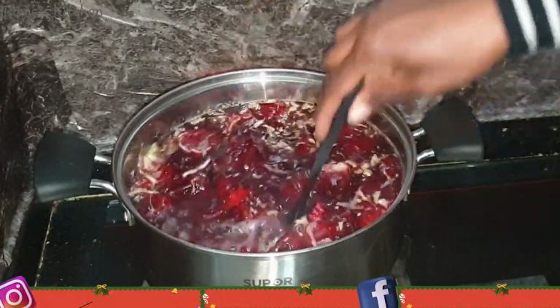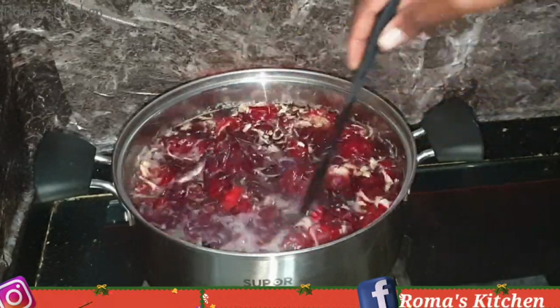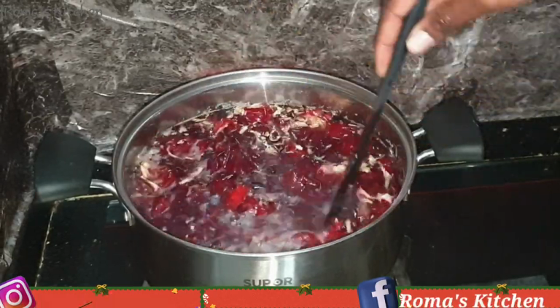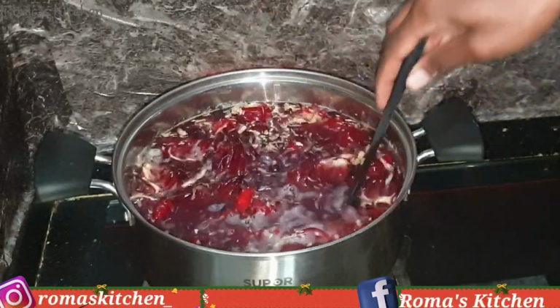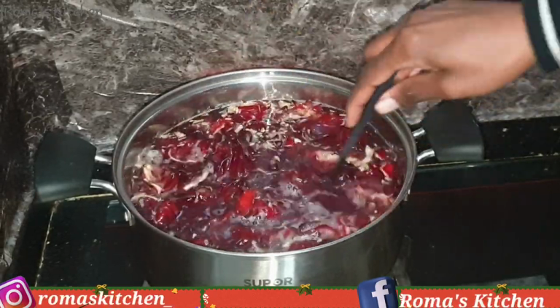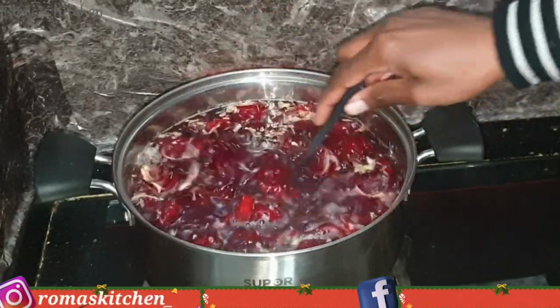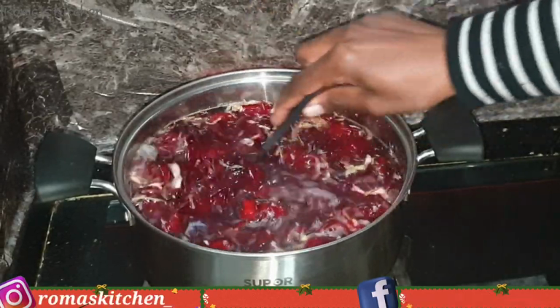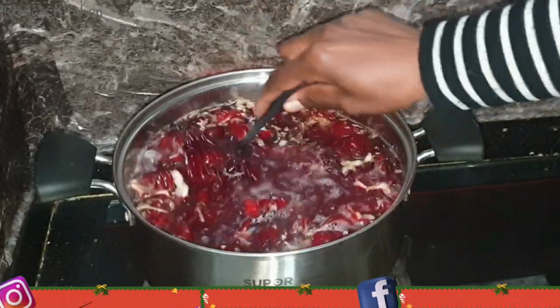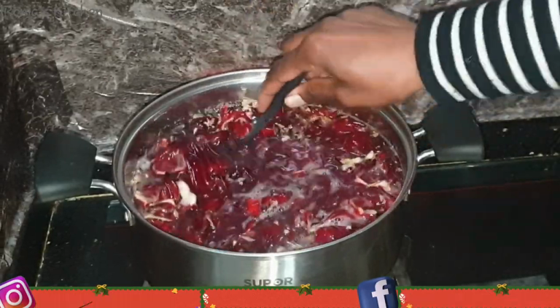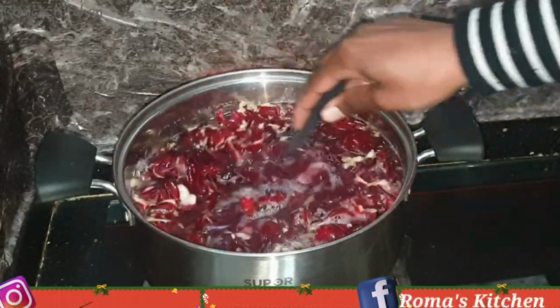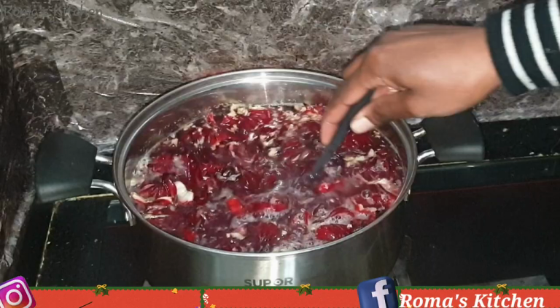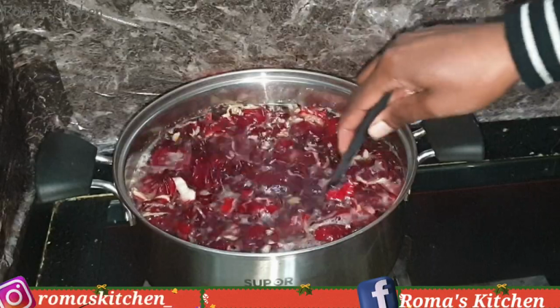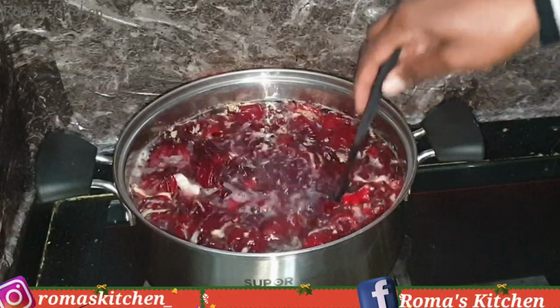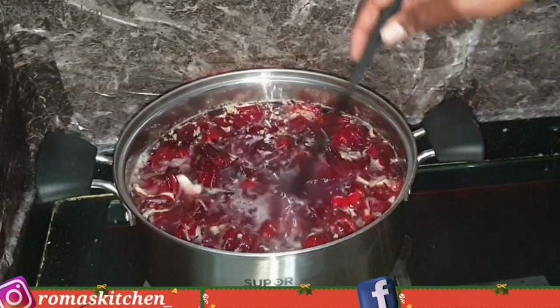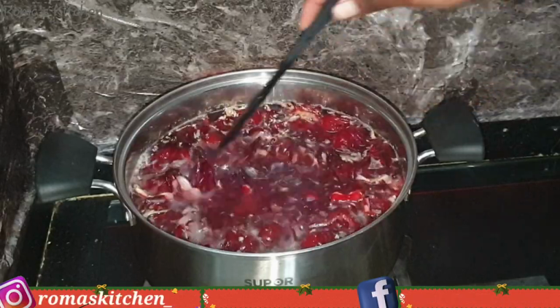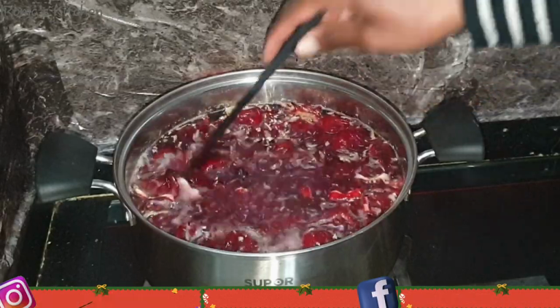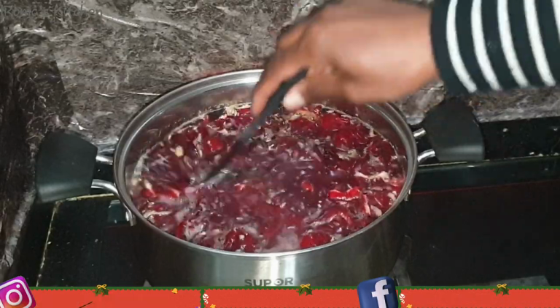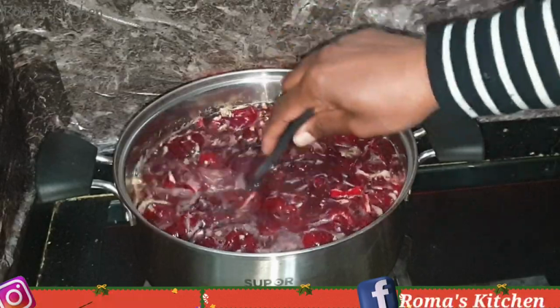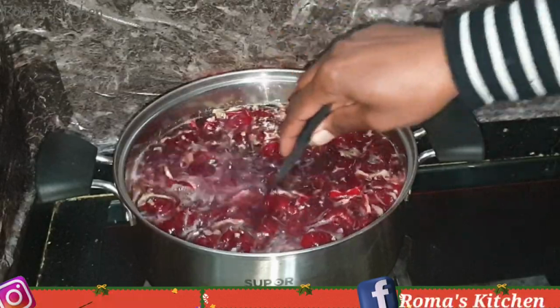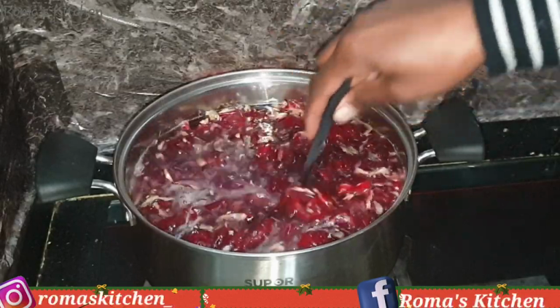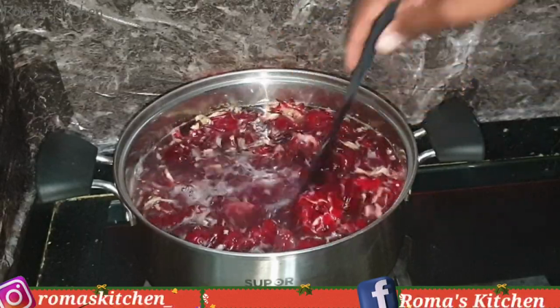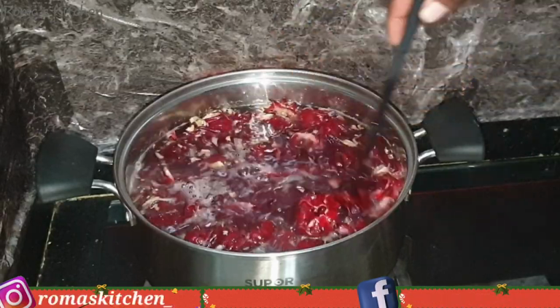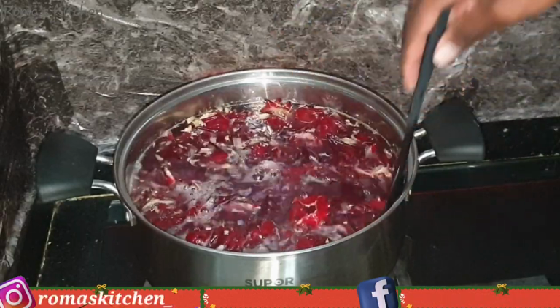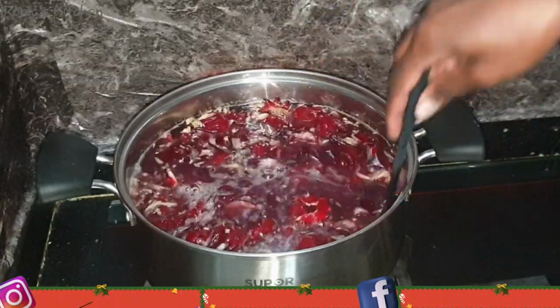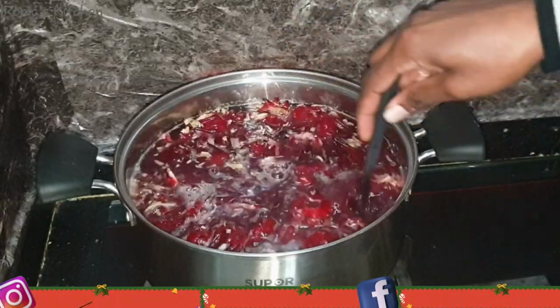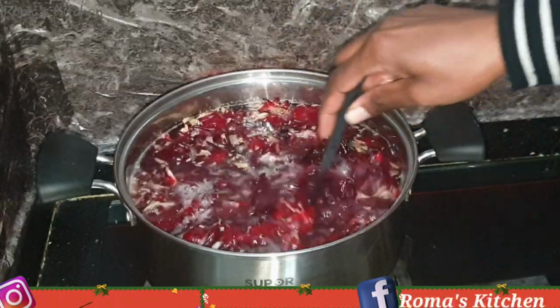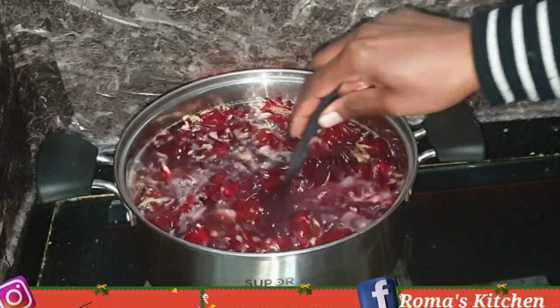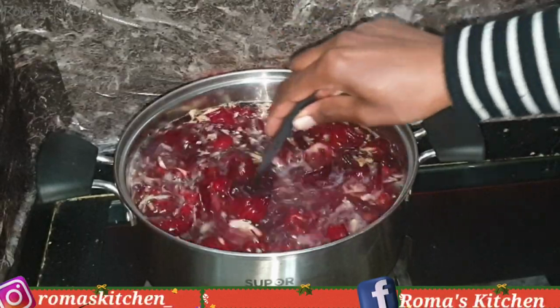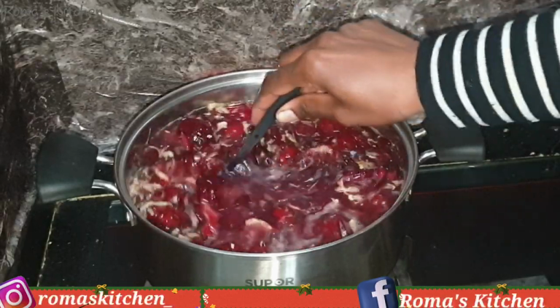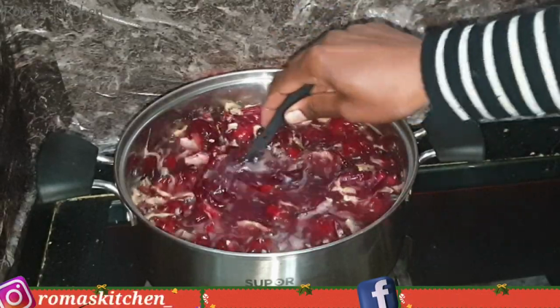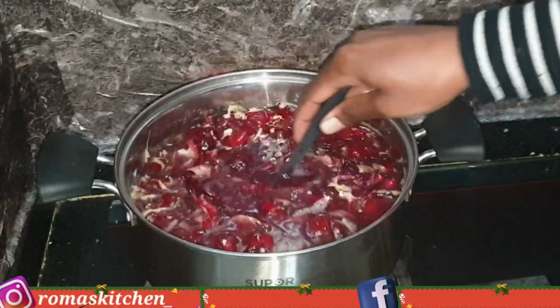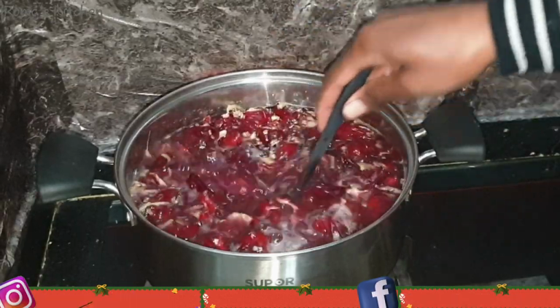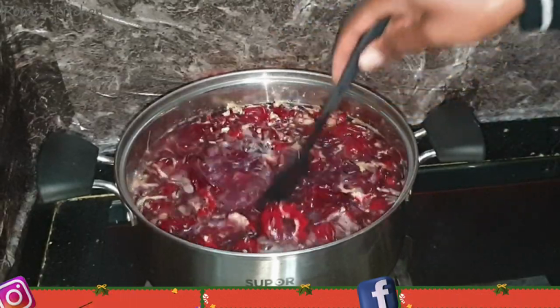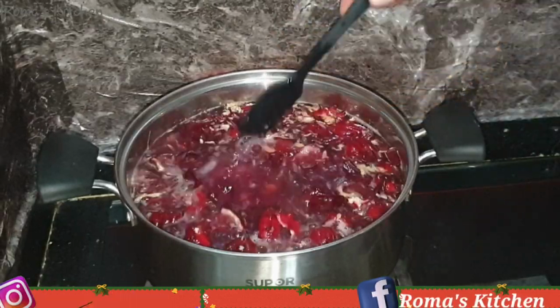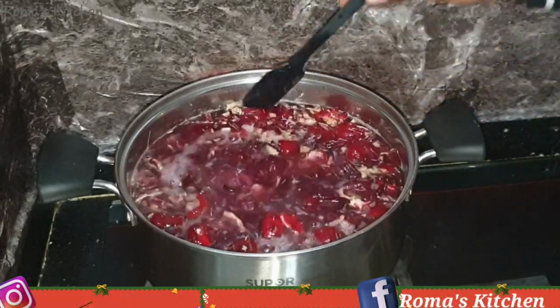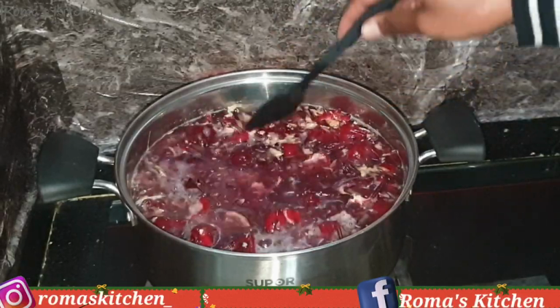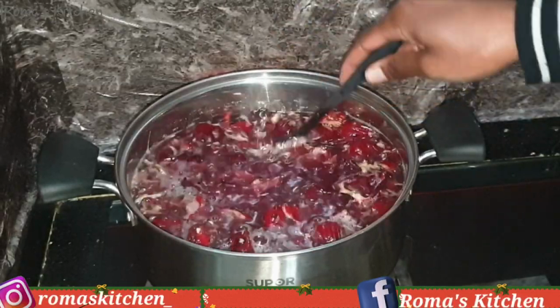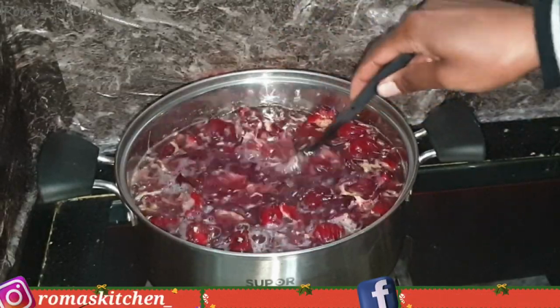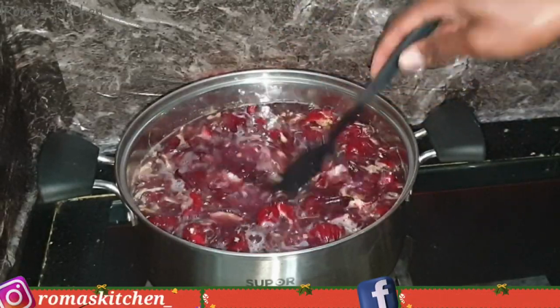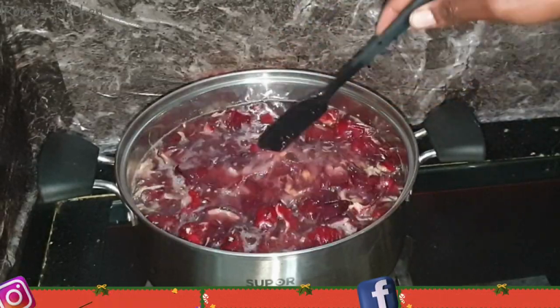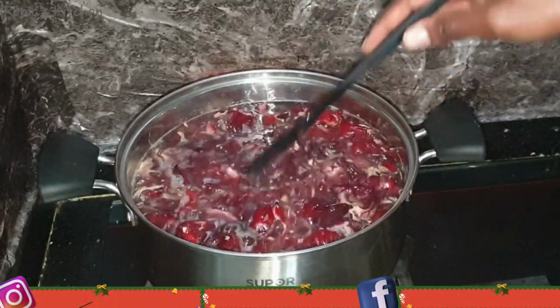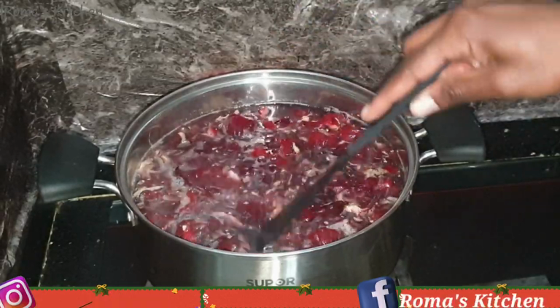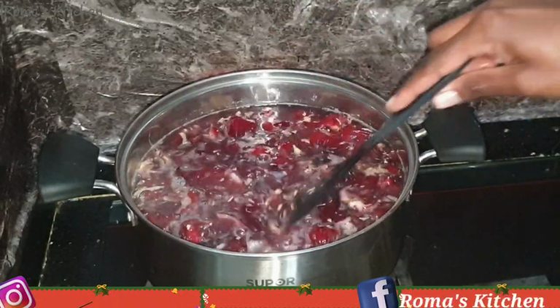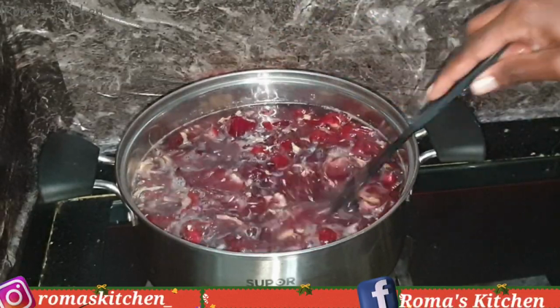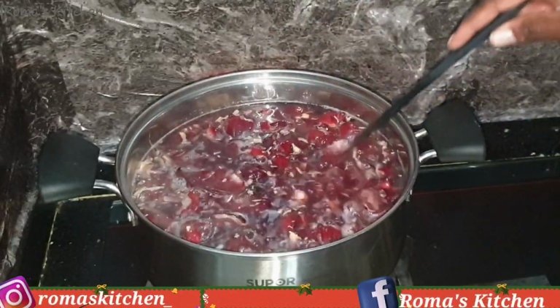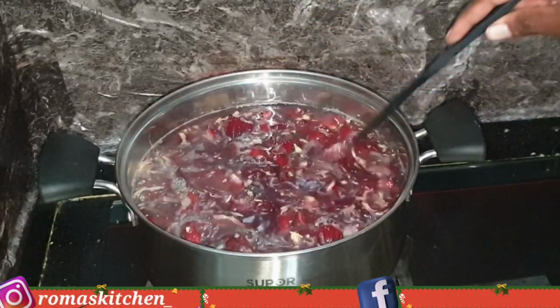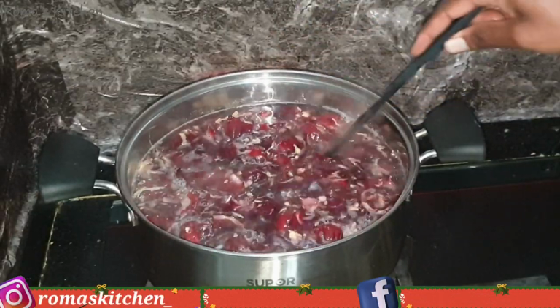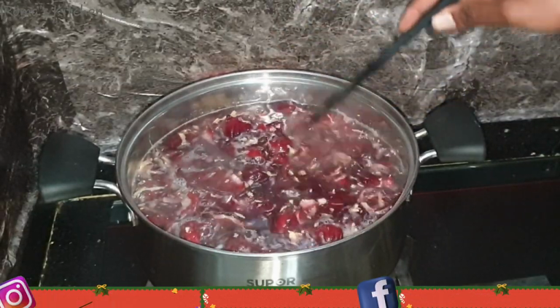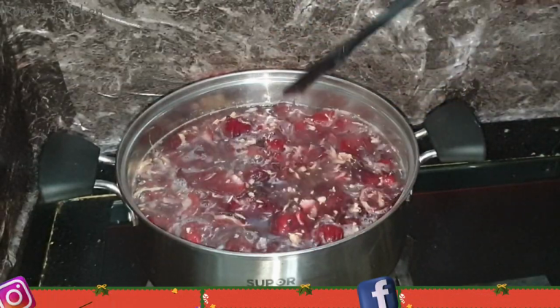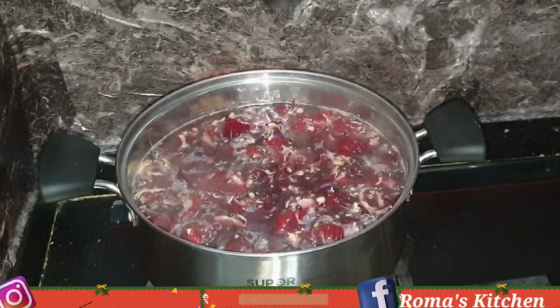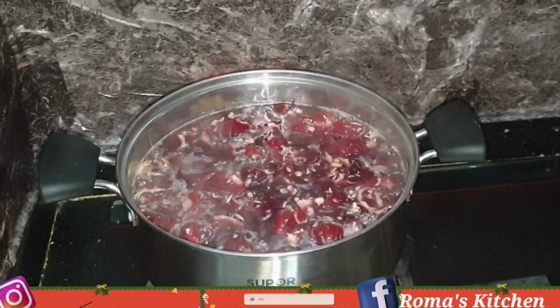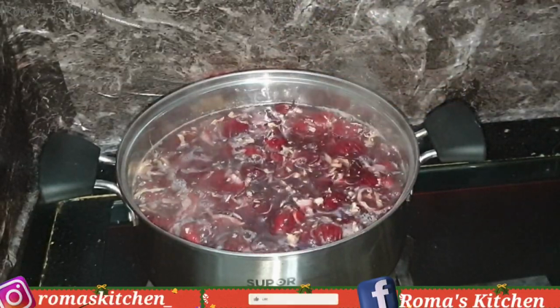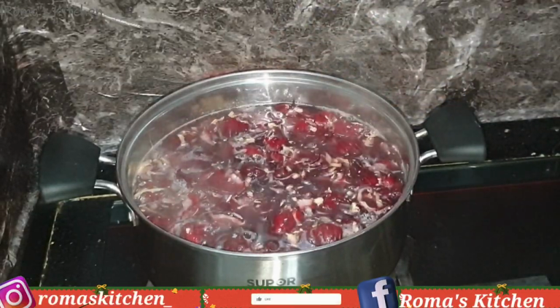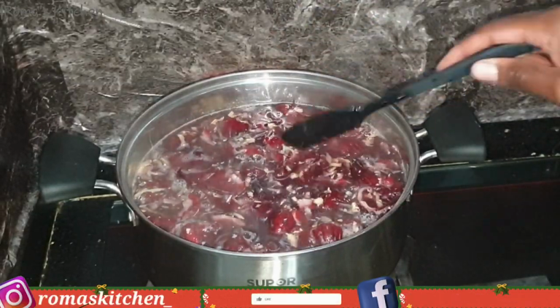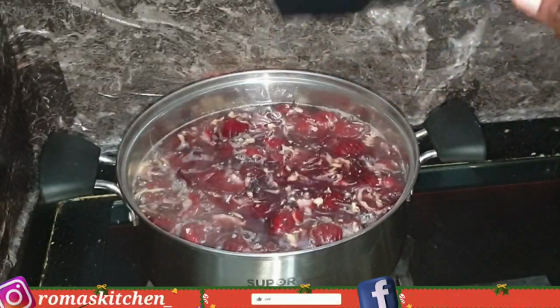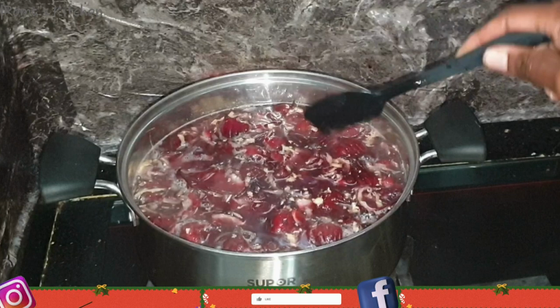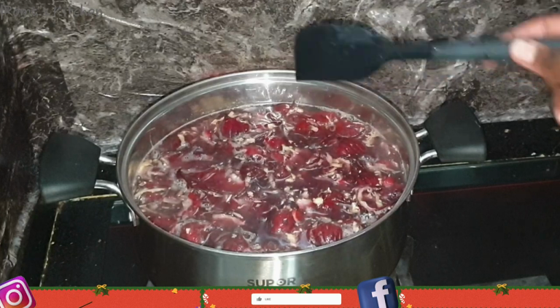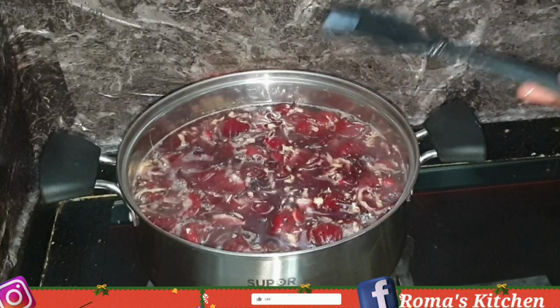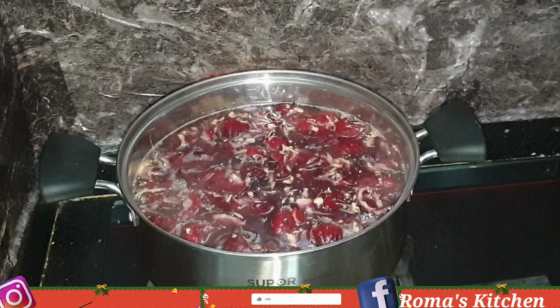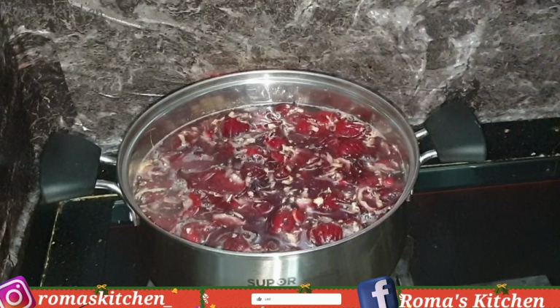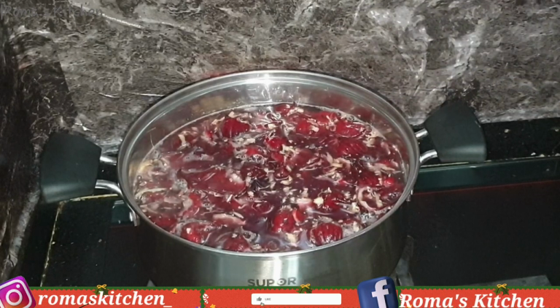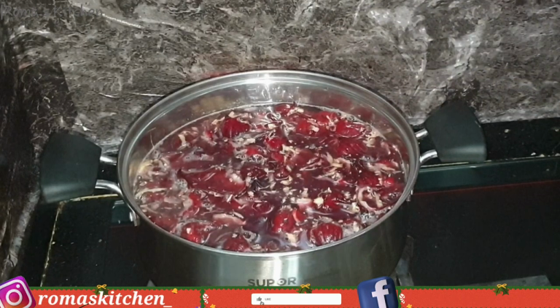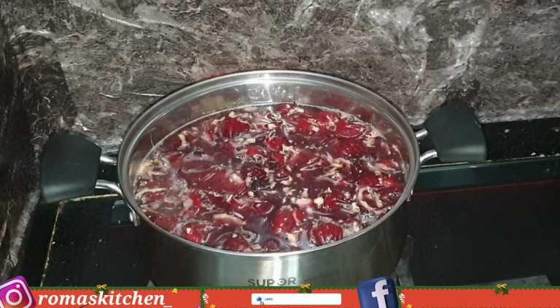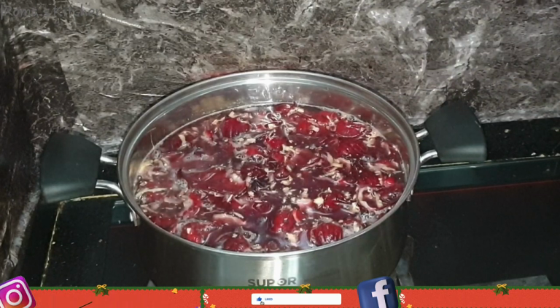Now that the sorrel and the spices are all in, I'm just going to allow this to come to a boil.